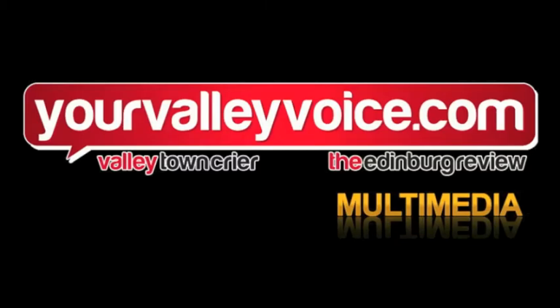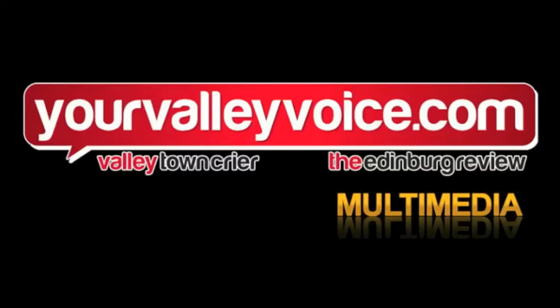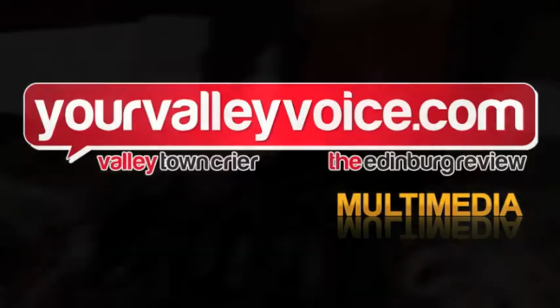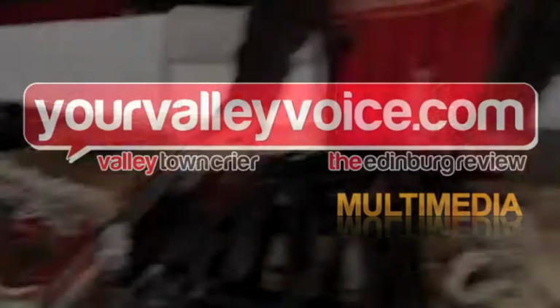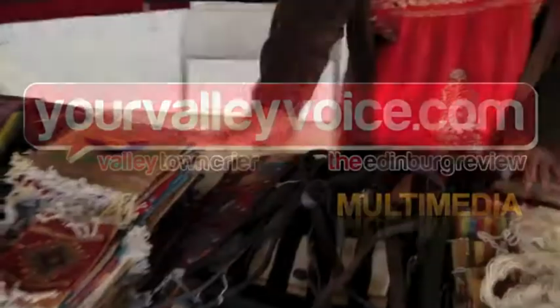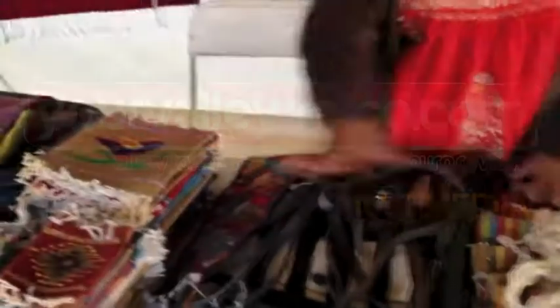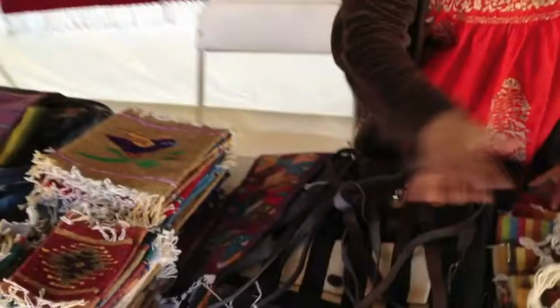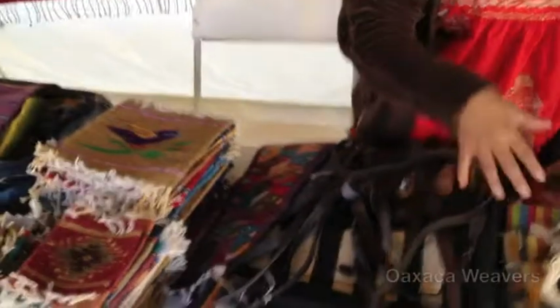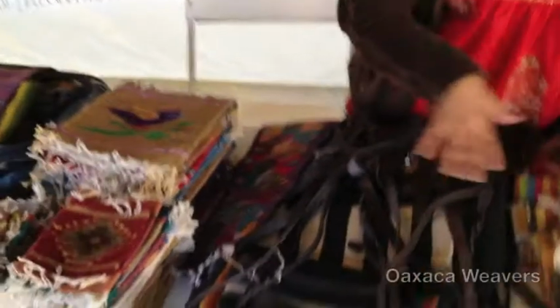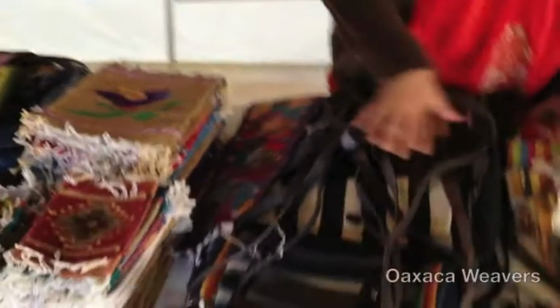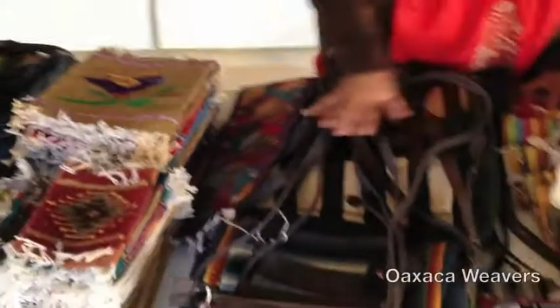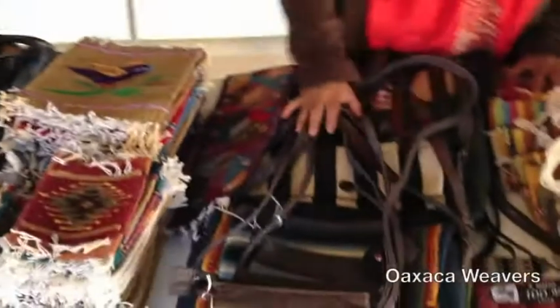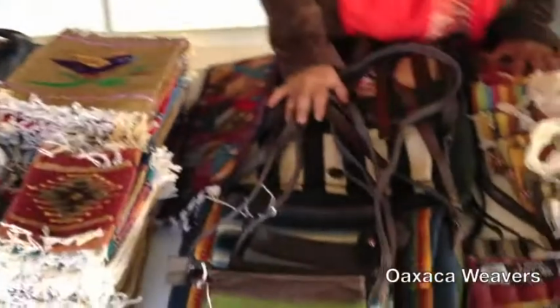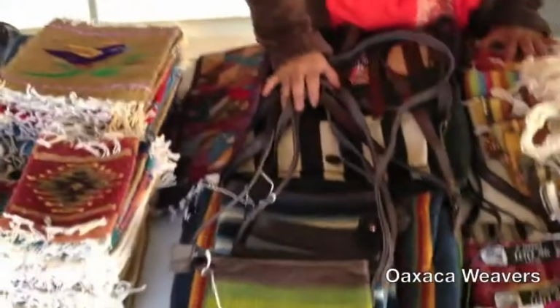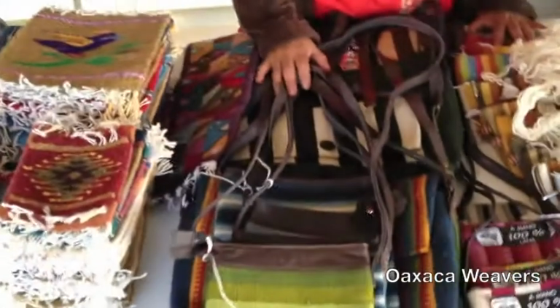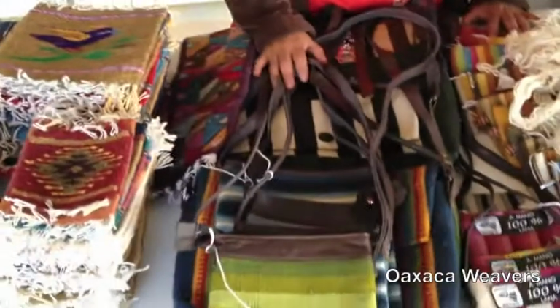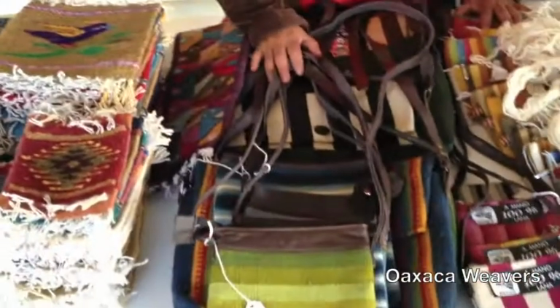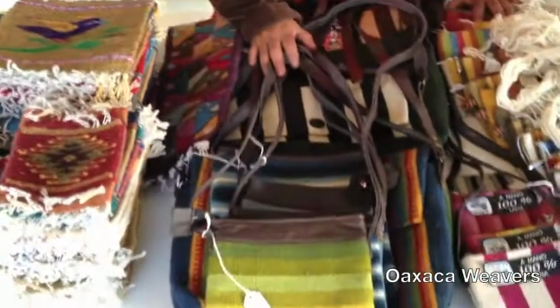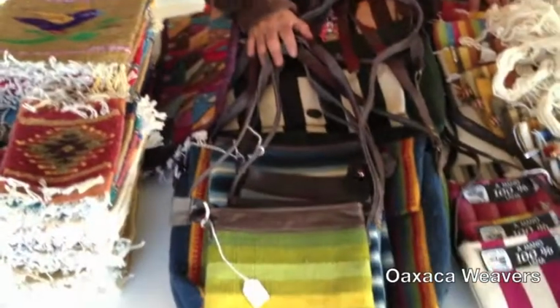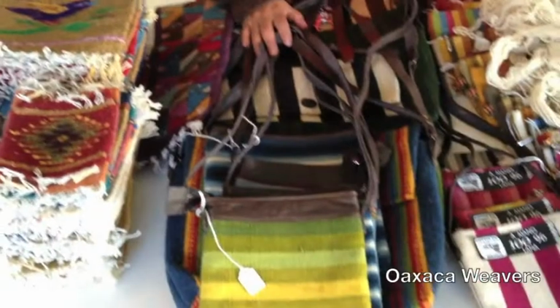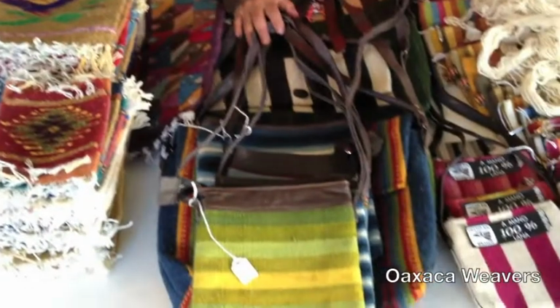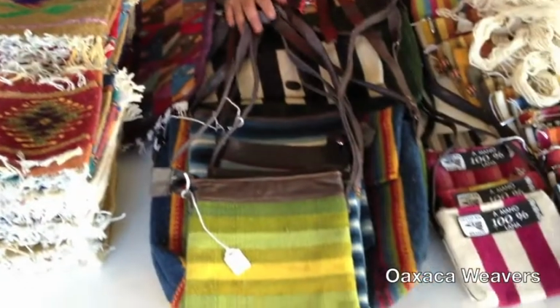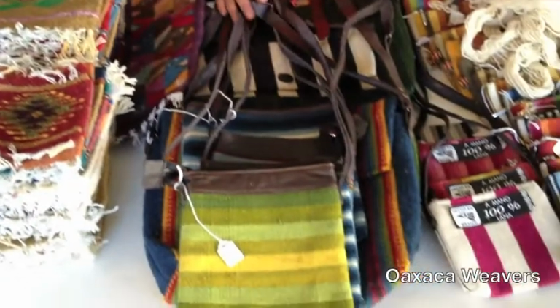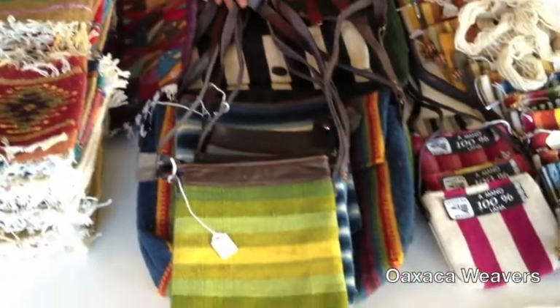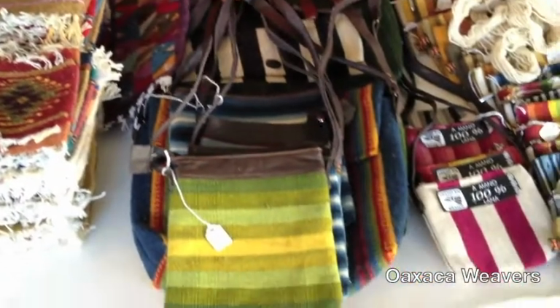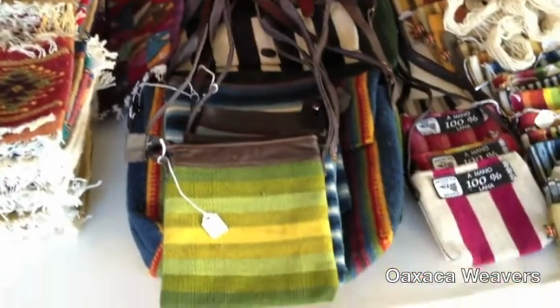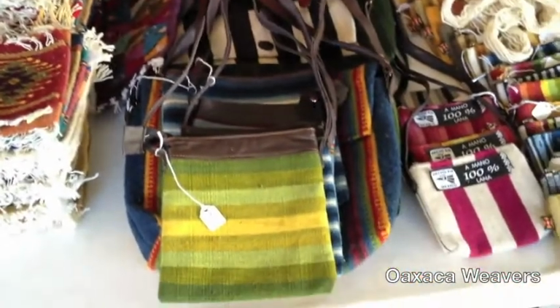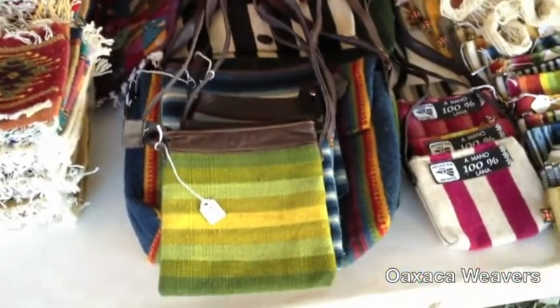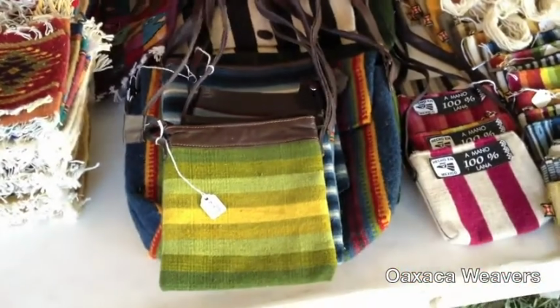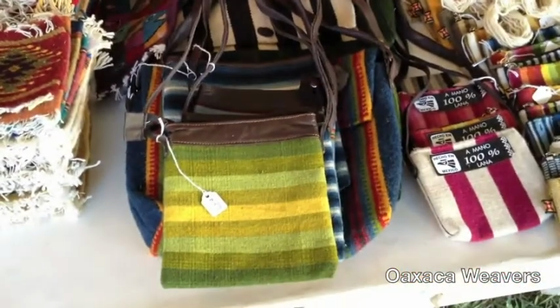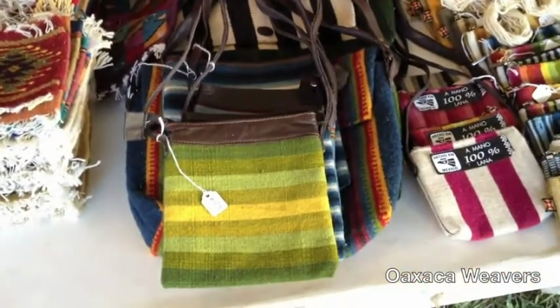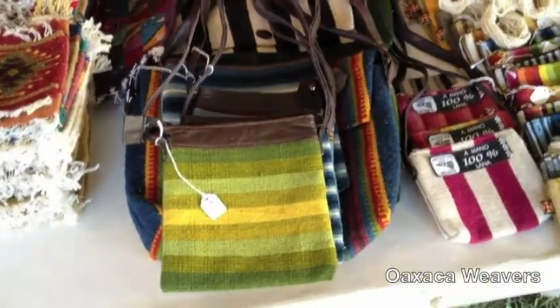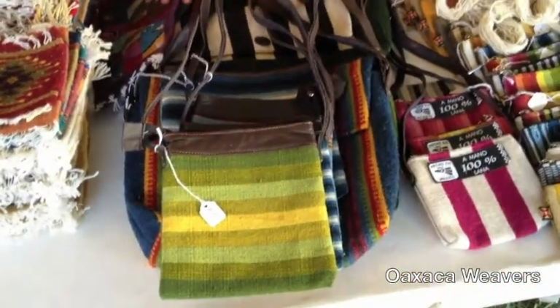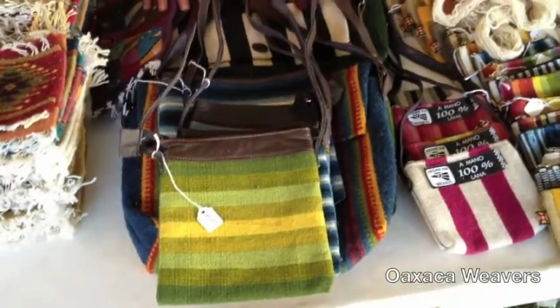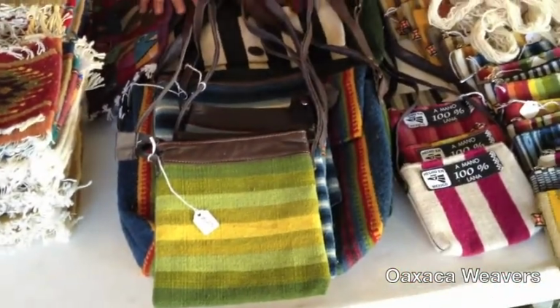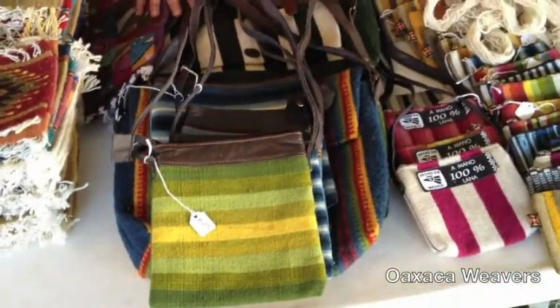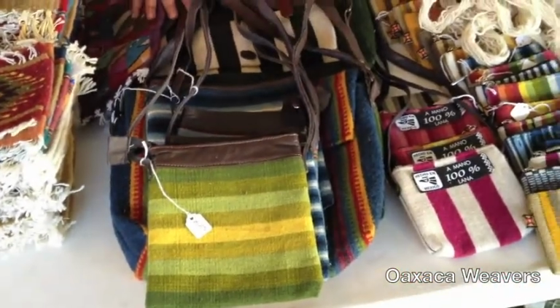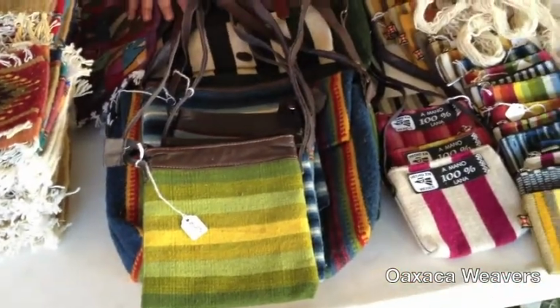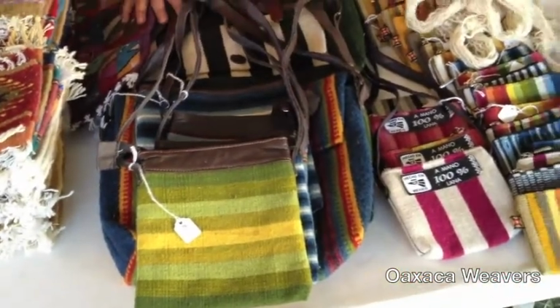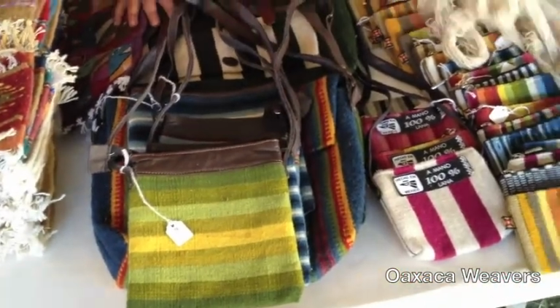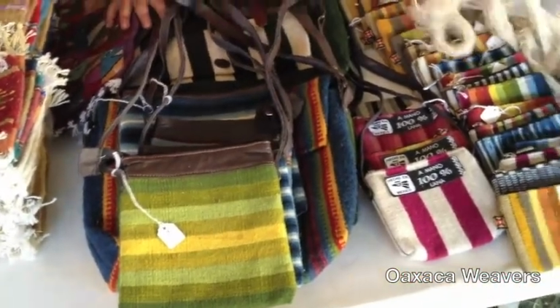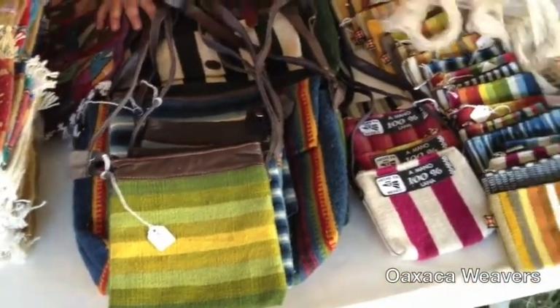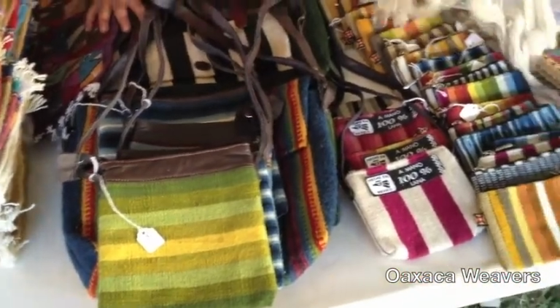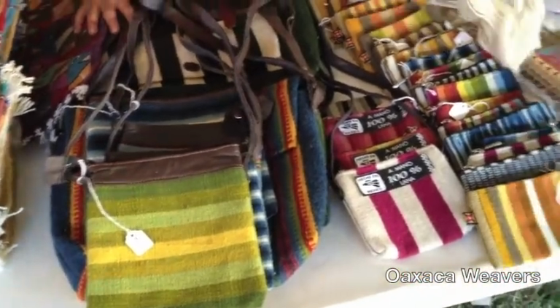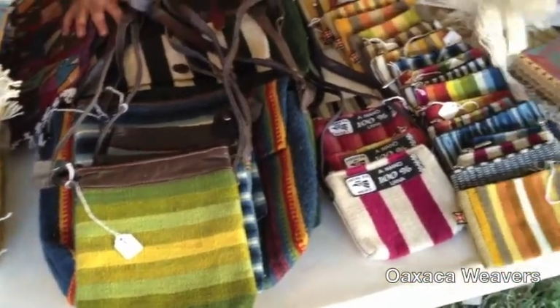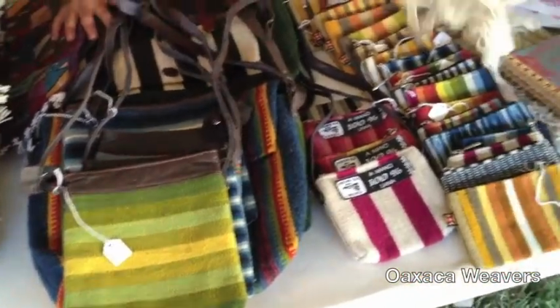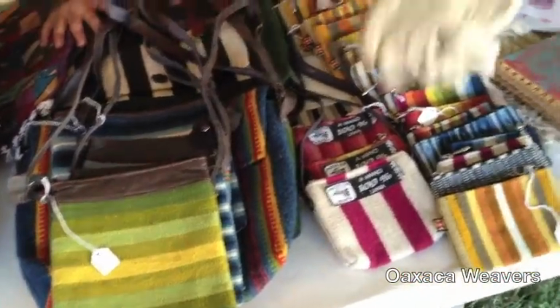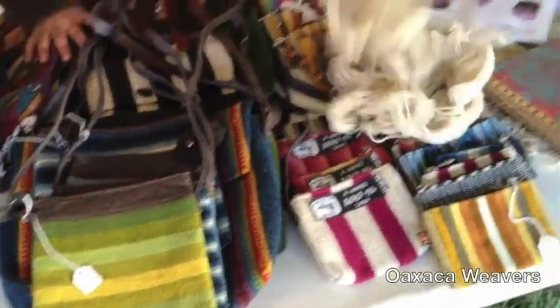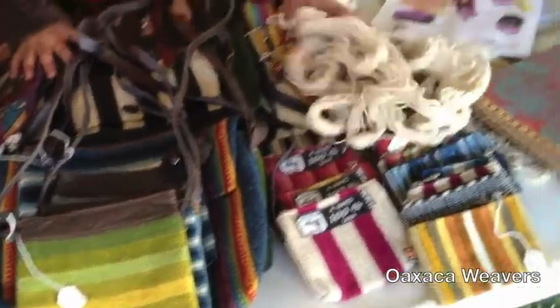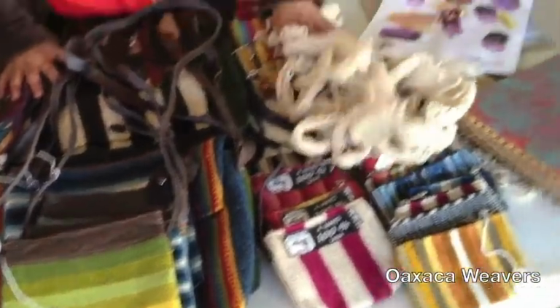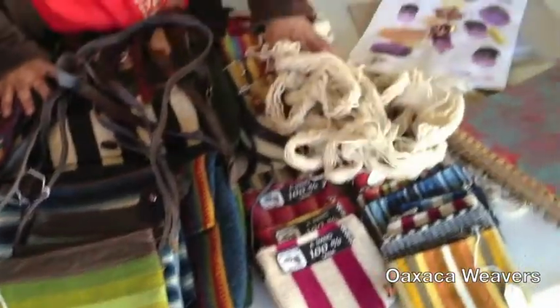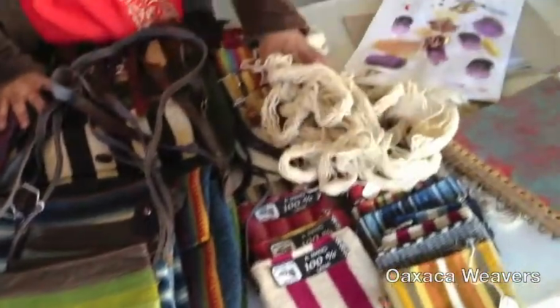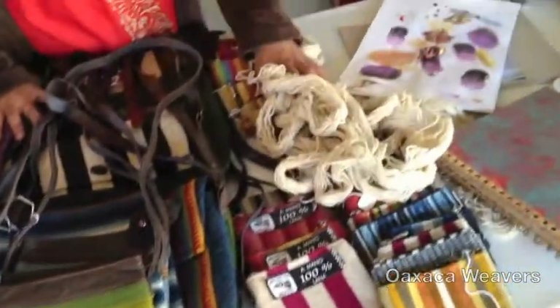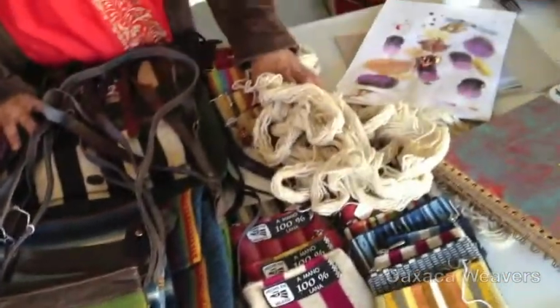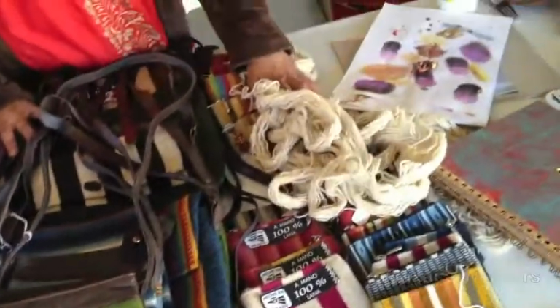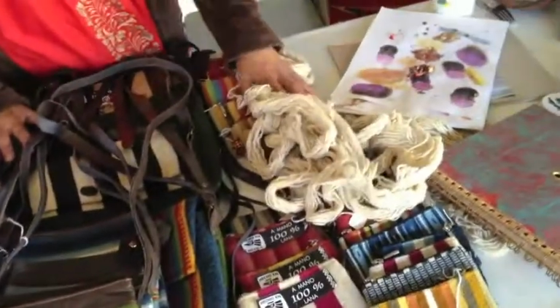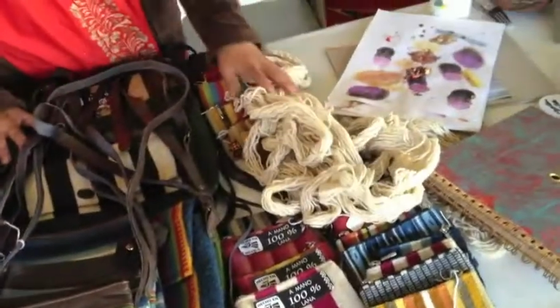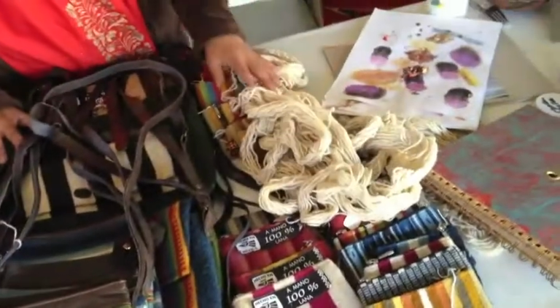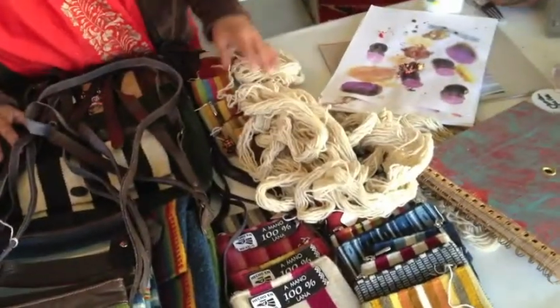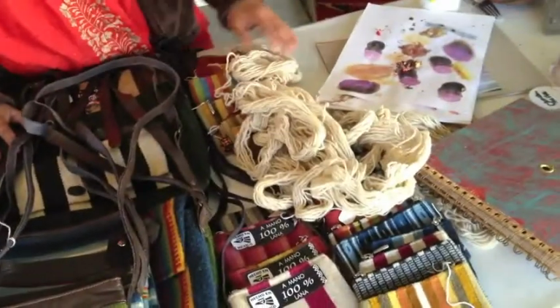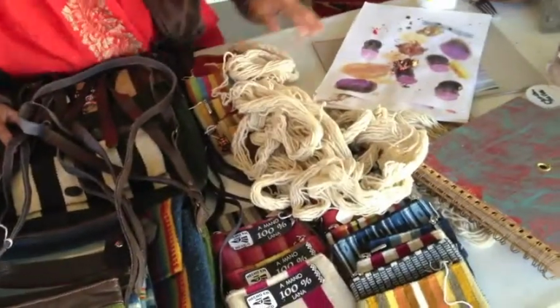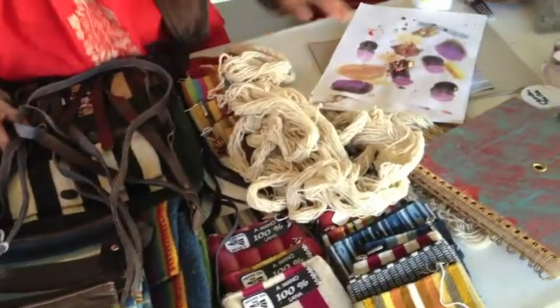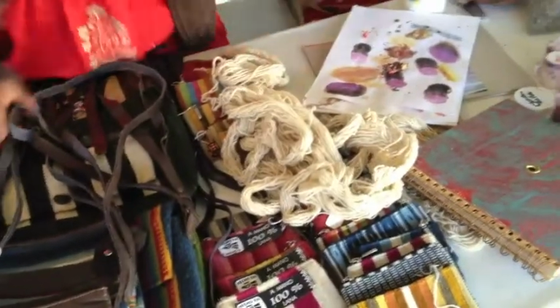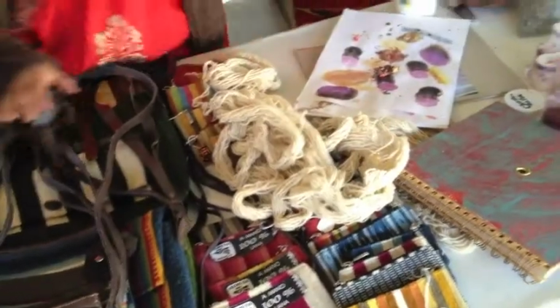This is some of my work right here, and they're 100% wool from sheep, and they're 100% natural dyes.